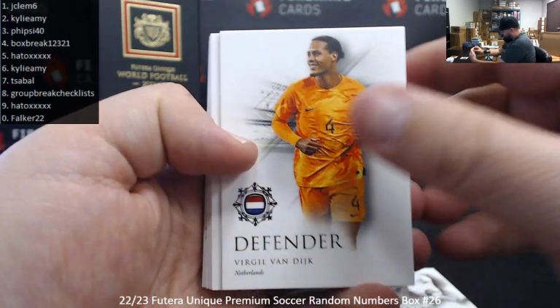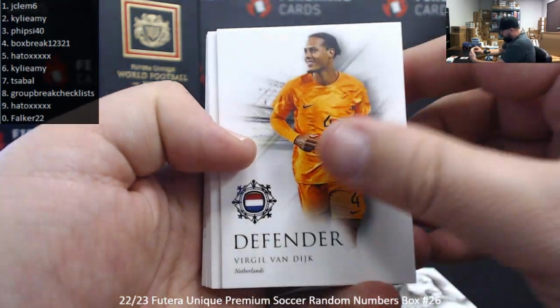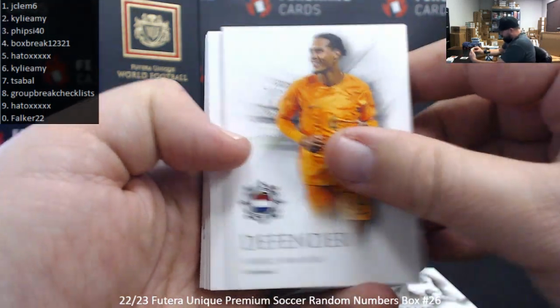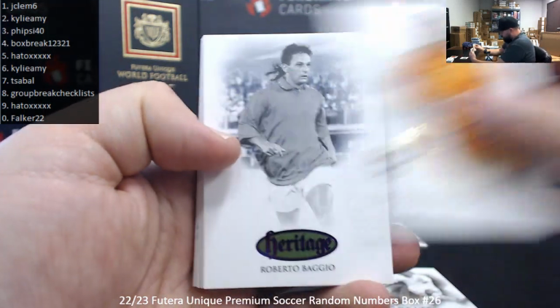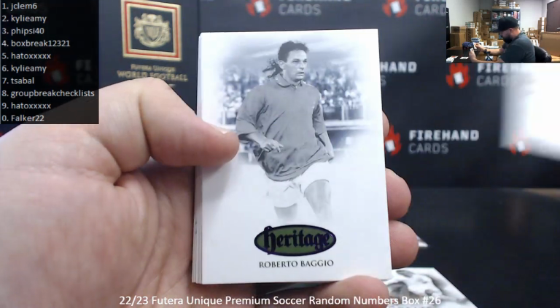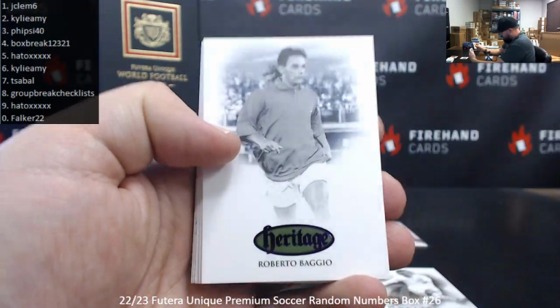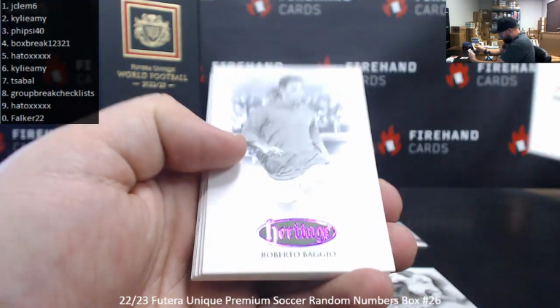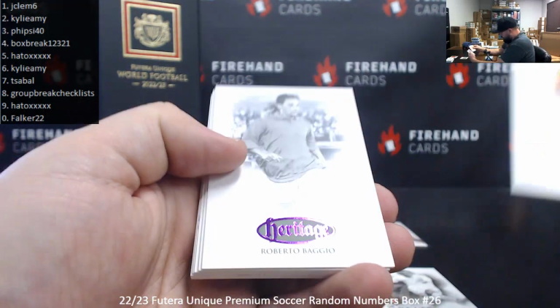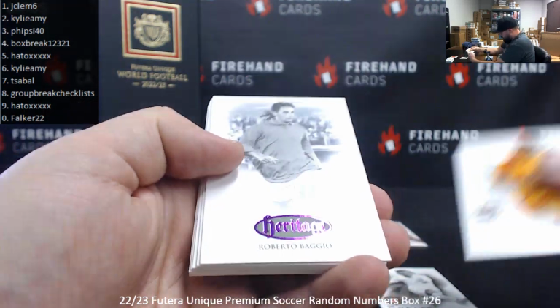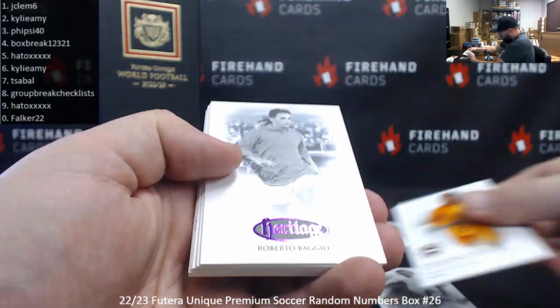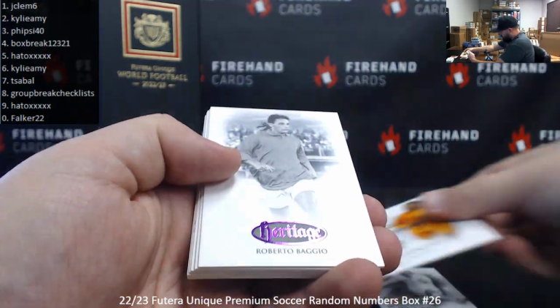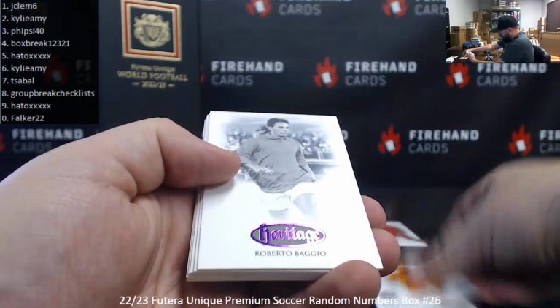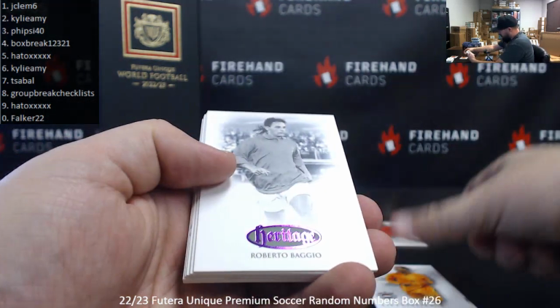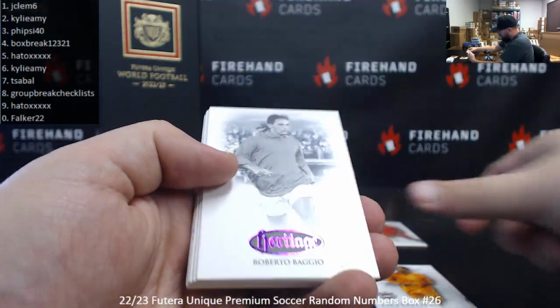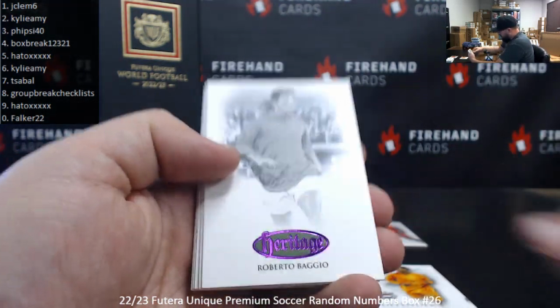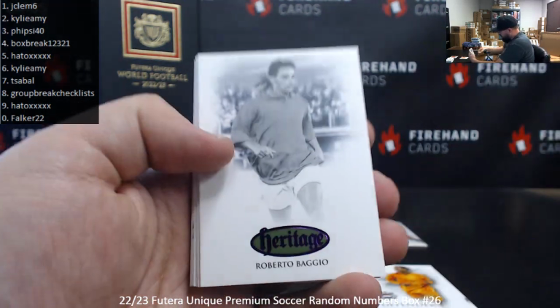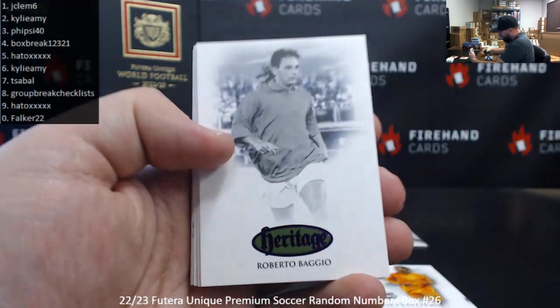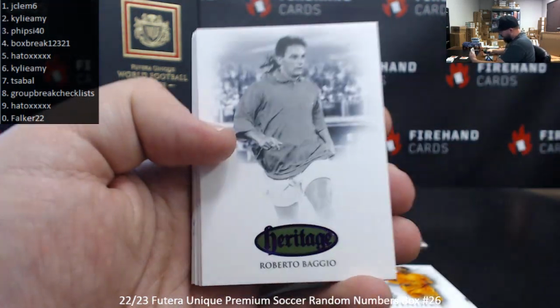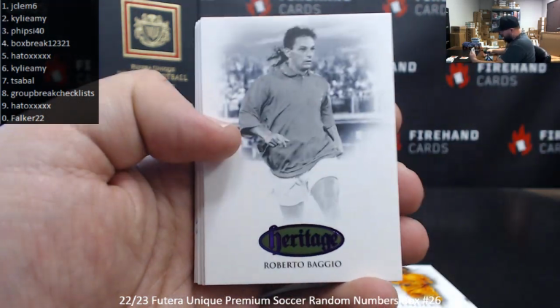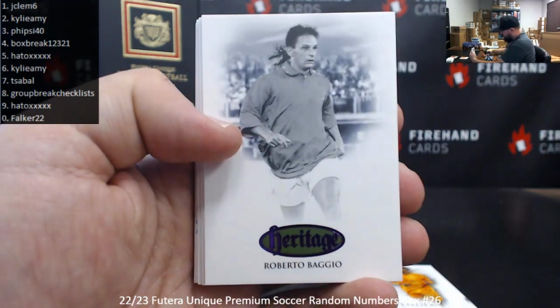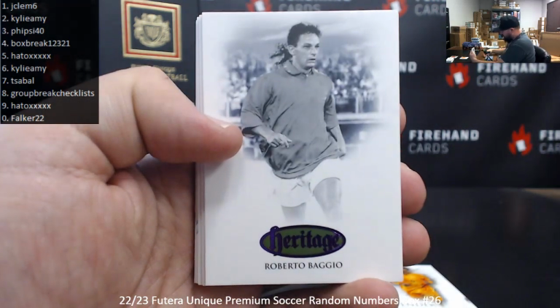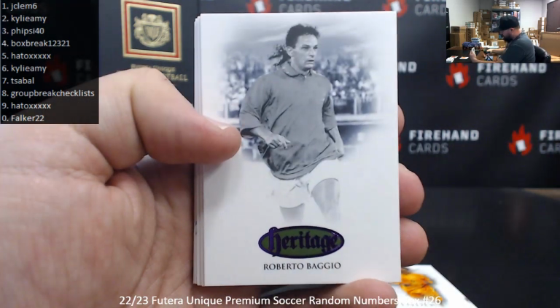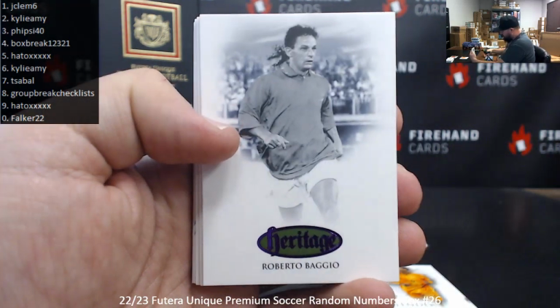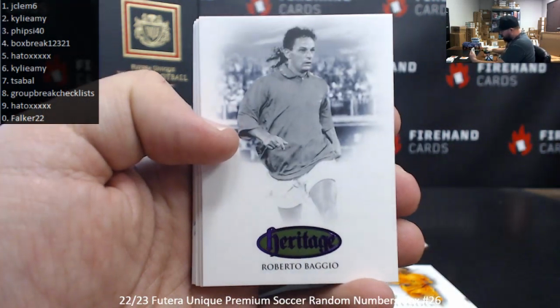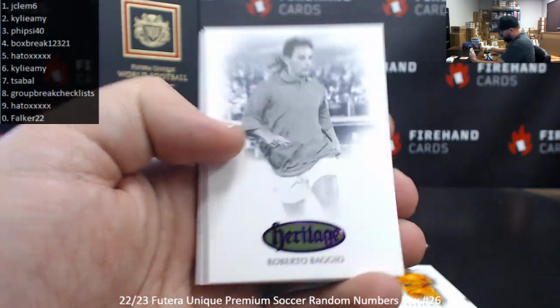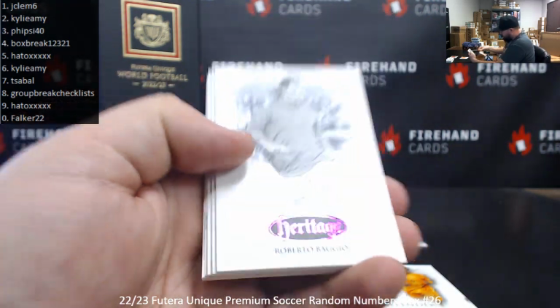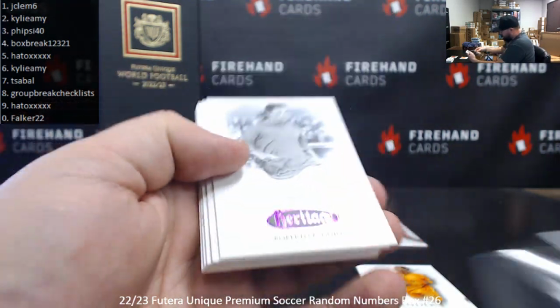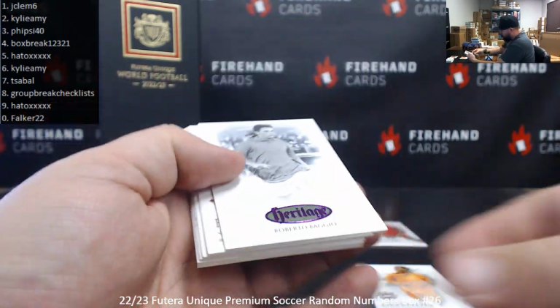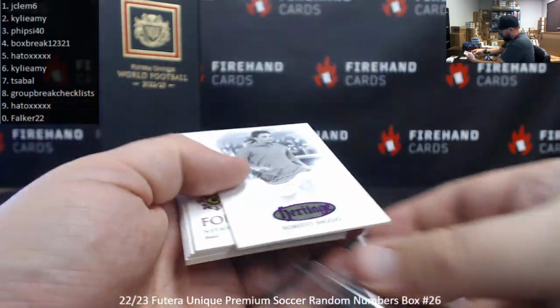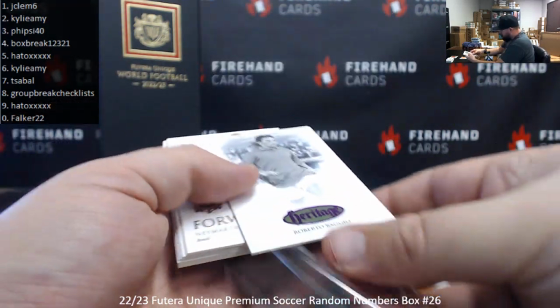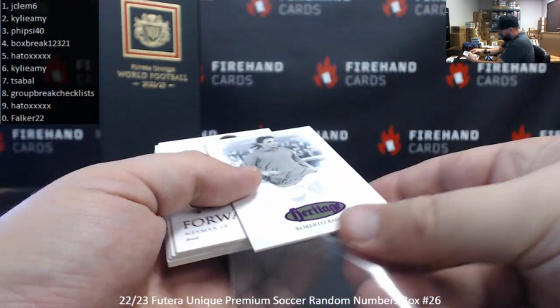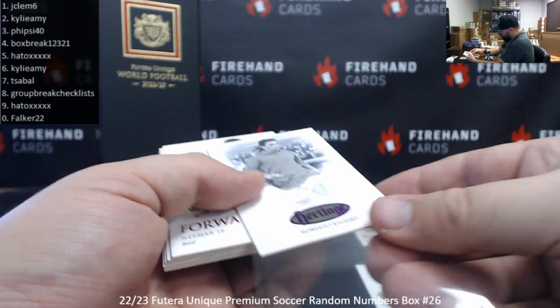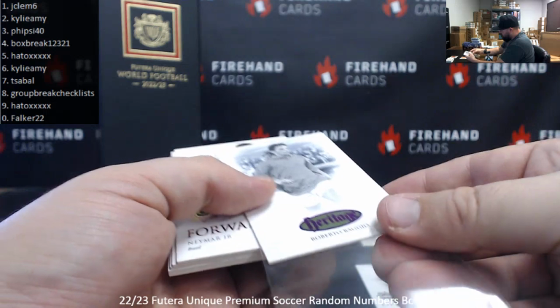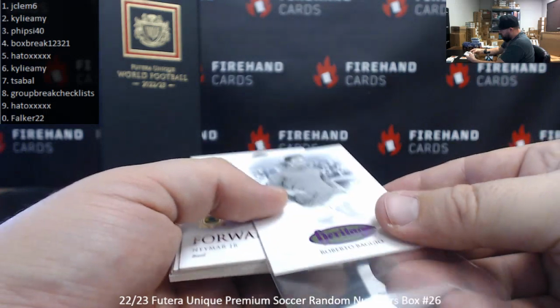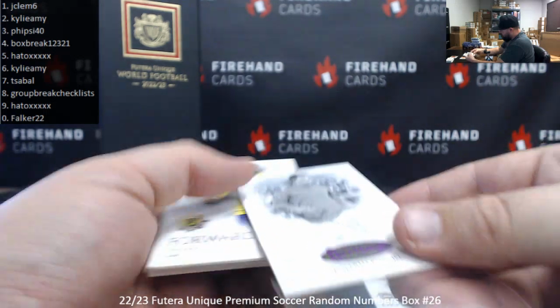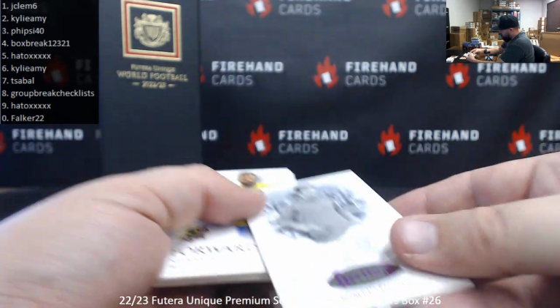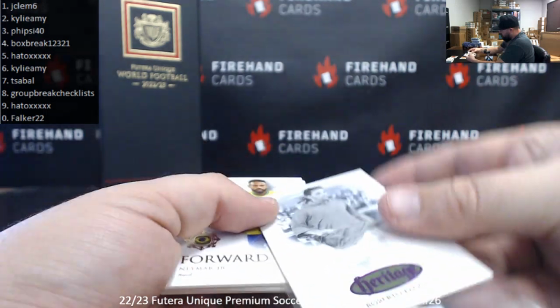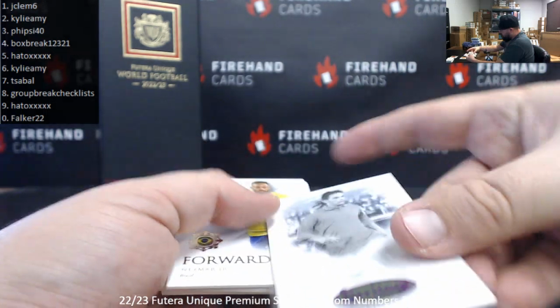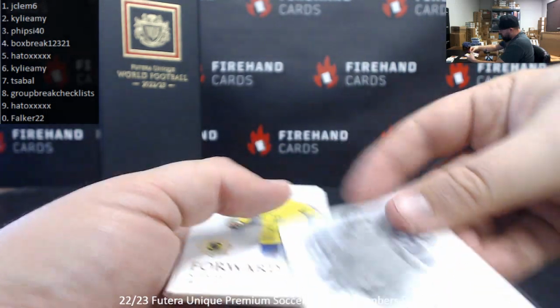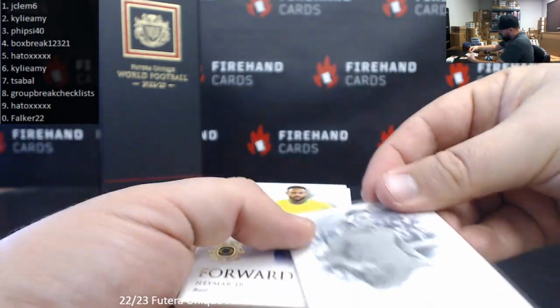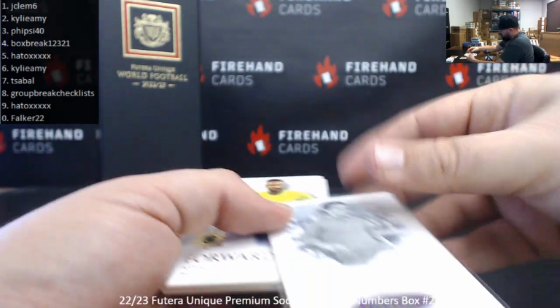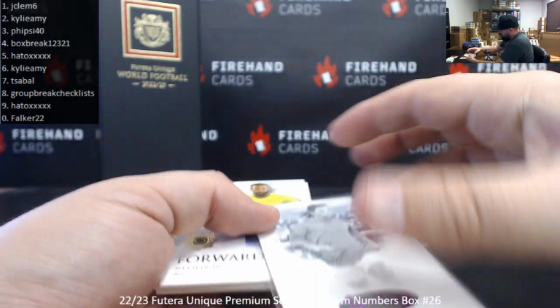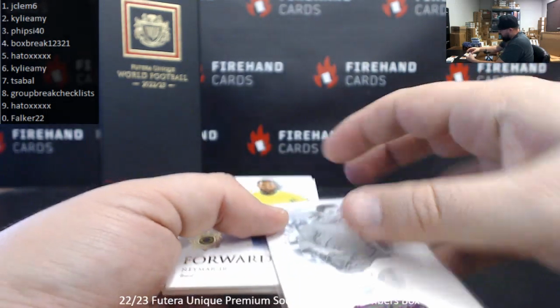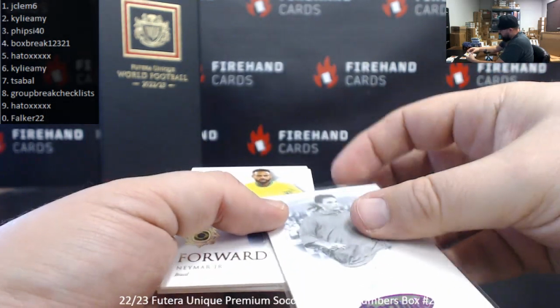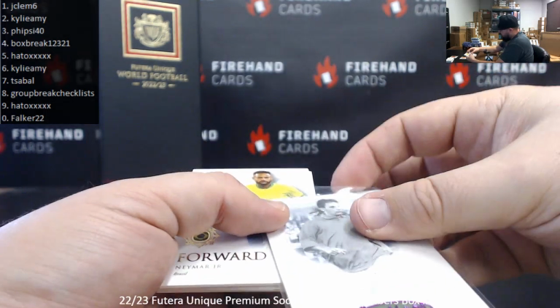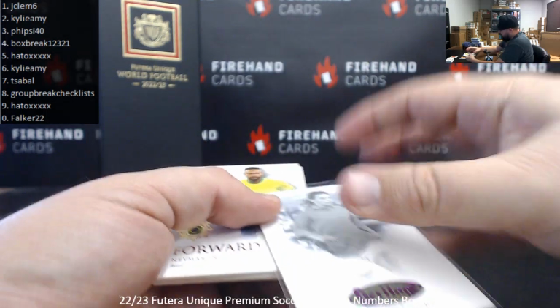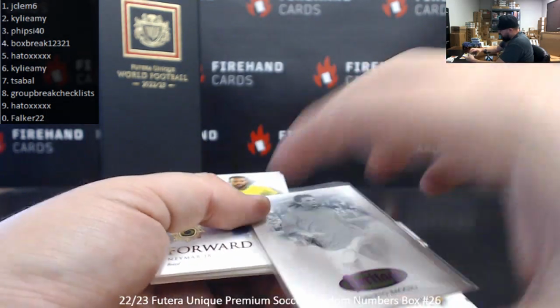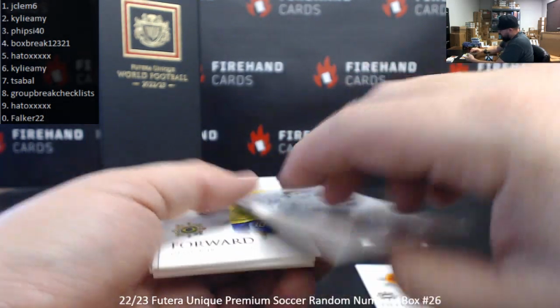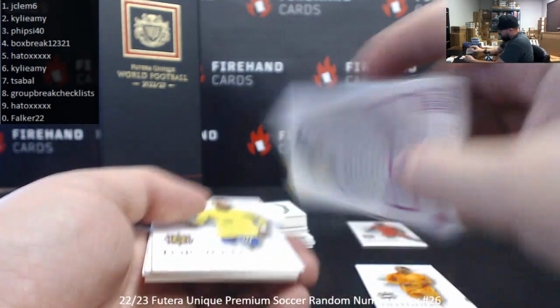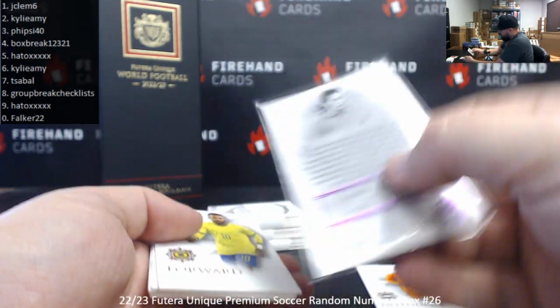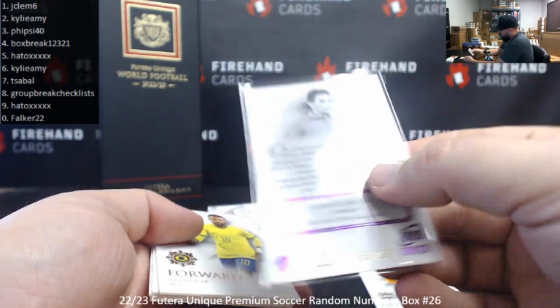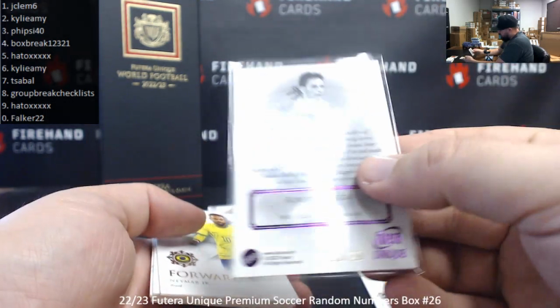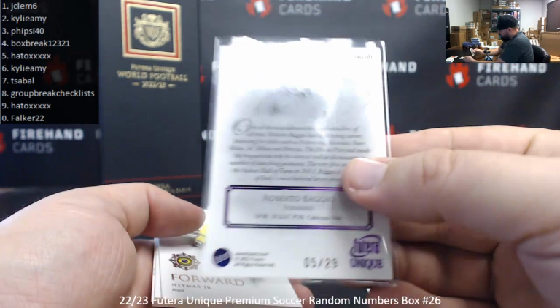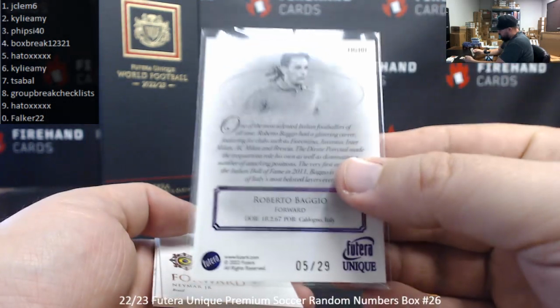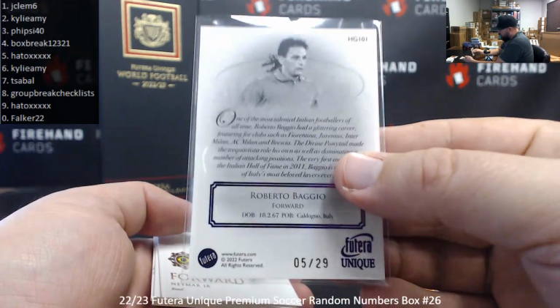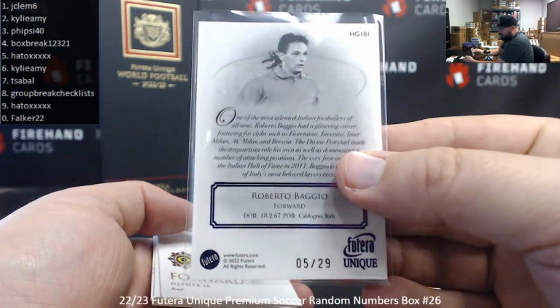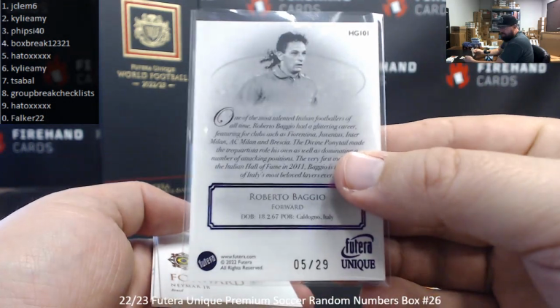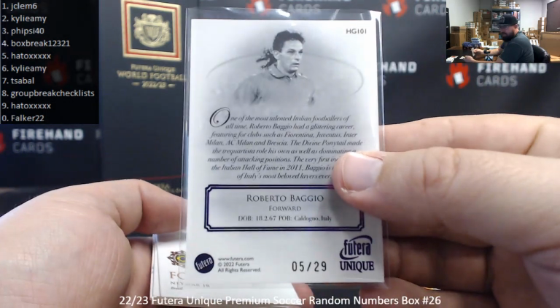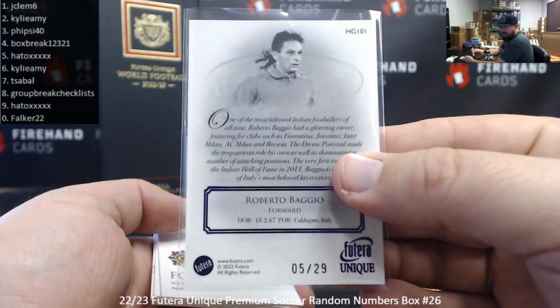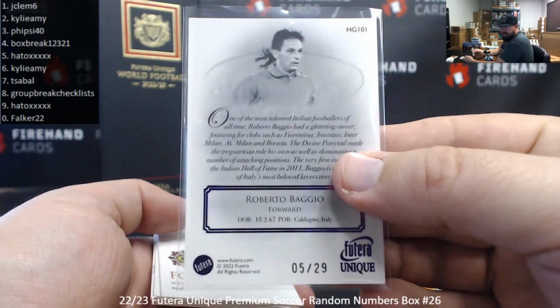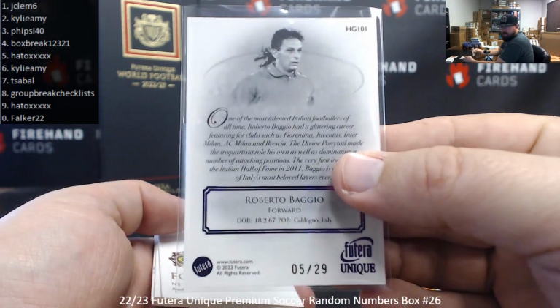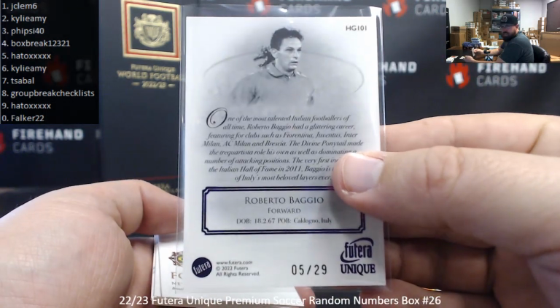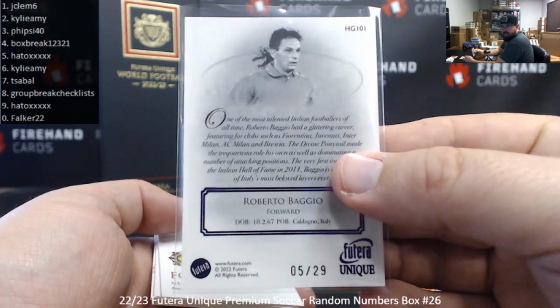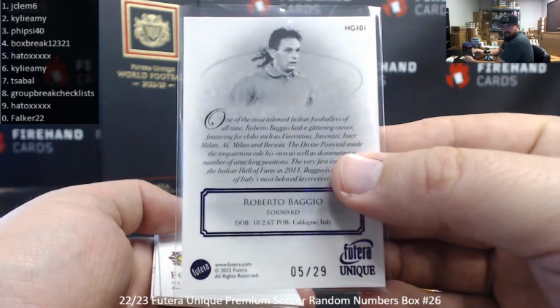Virgil van Dijk. Got a pink heritage — Roberto Baggio, pink heritage, number 5 of 29. Spot 5 to Hado.